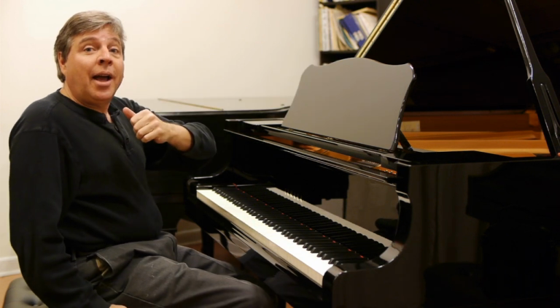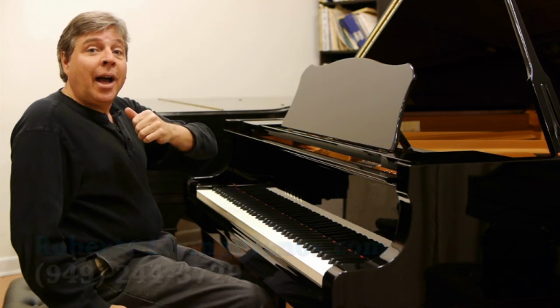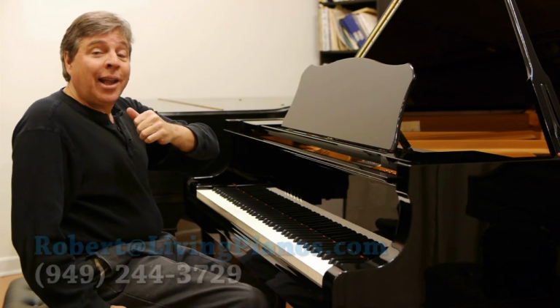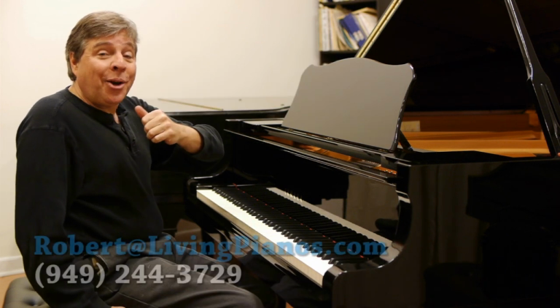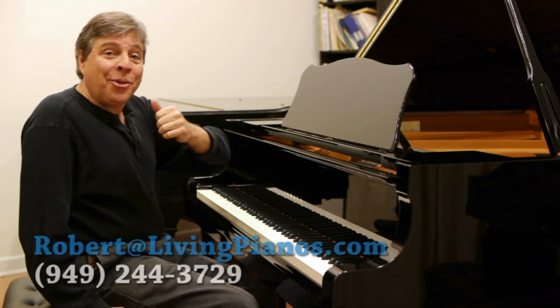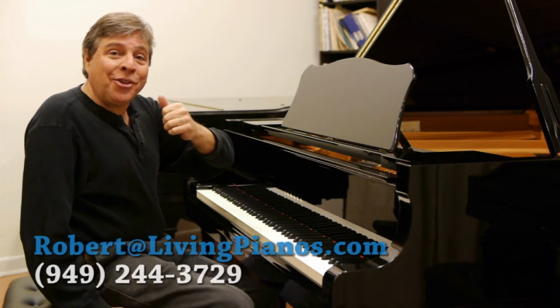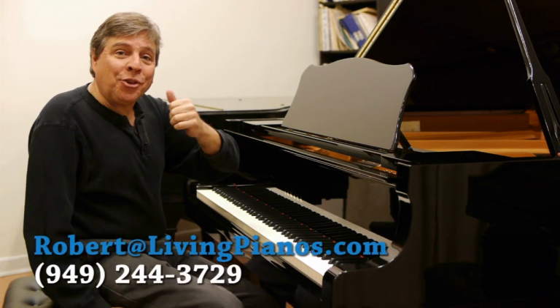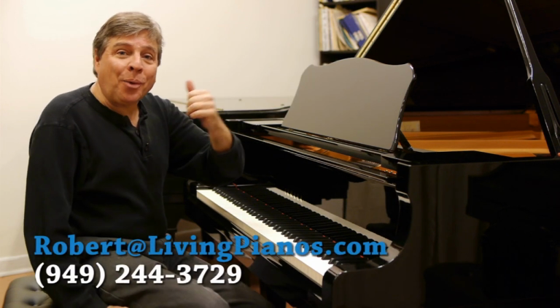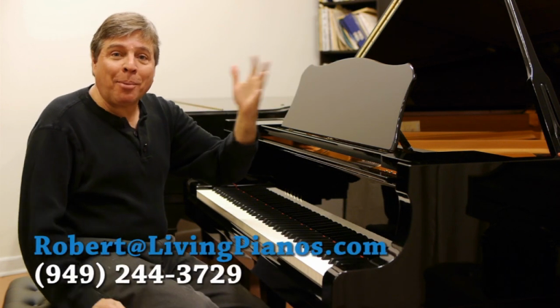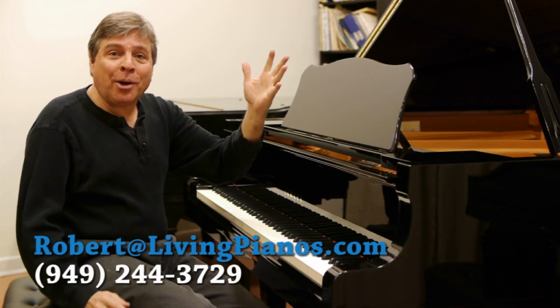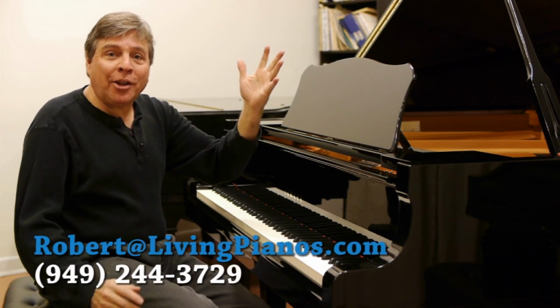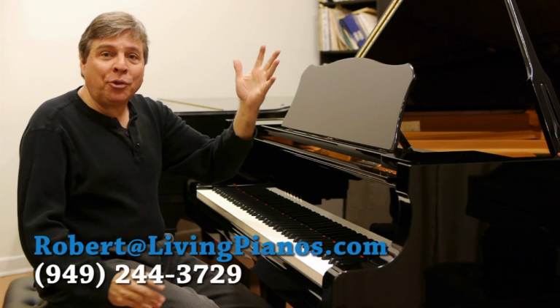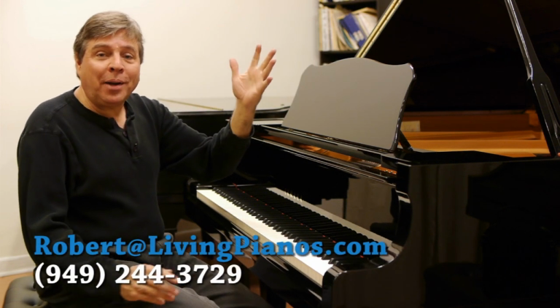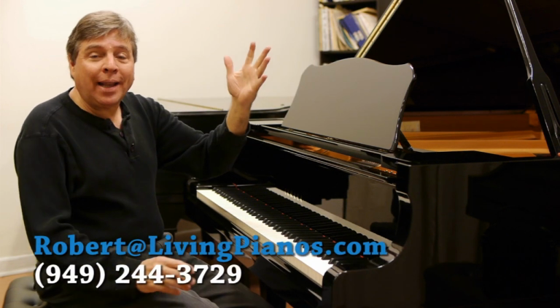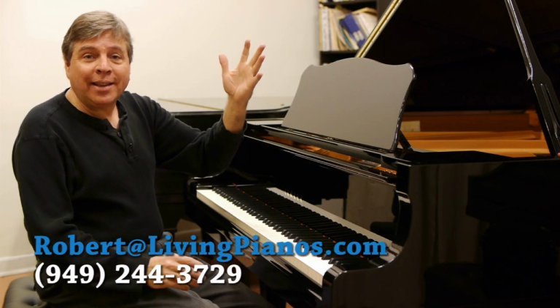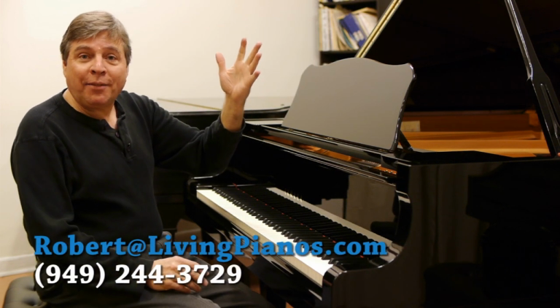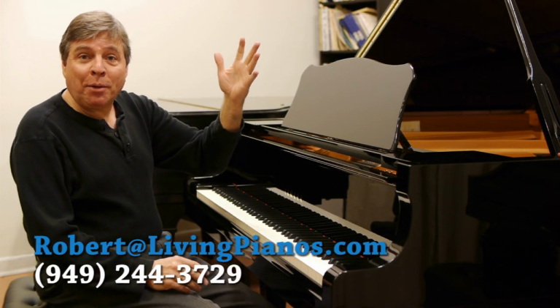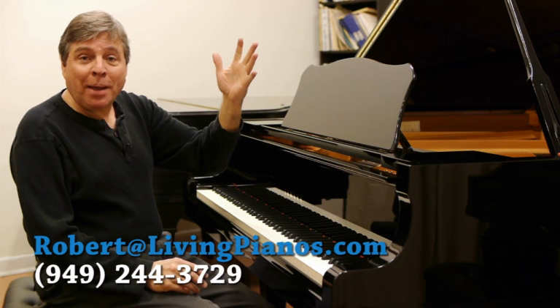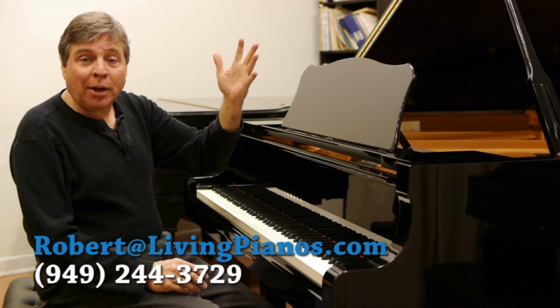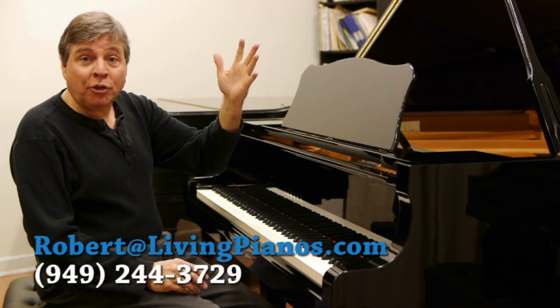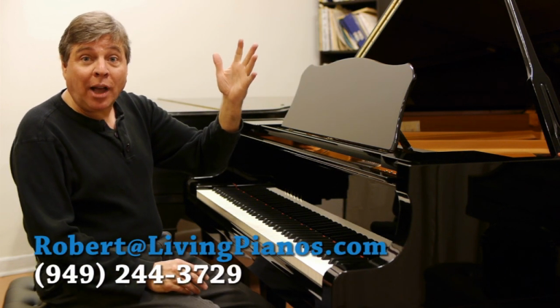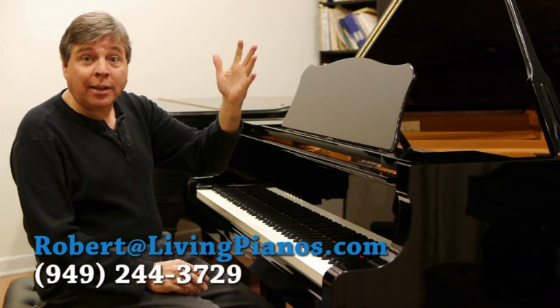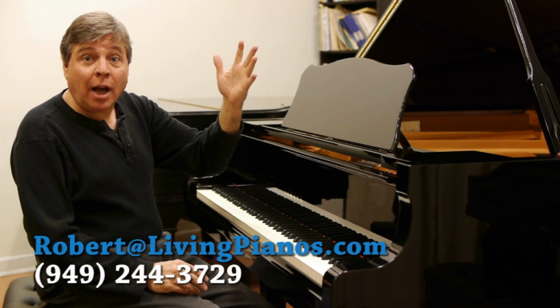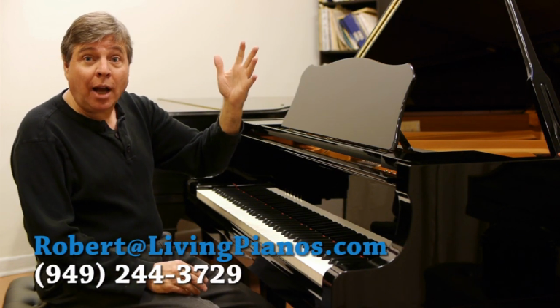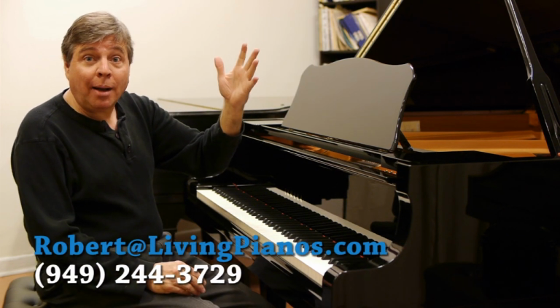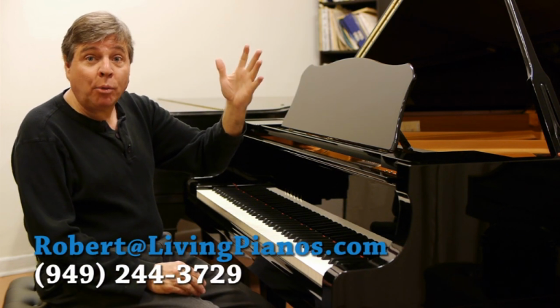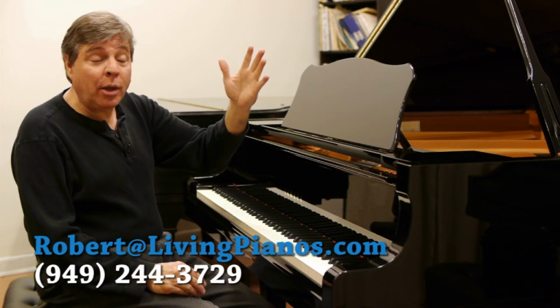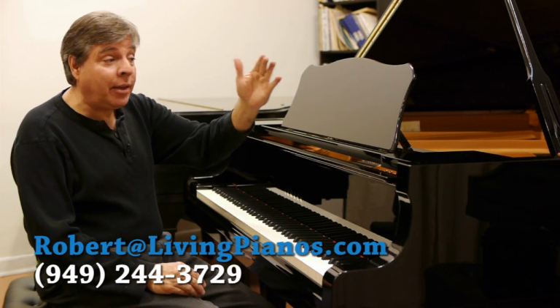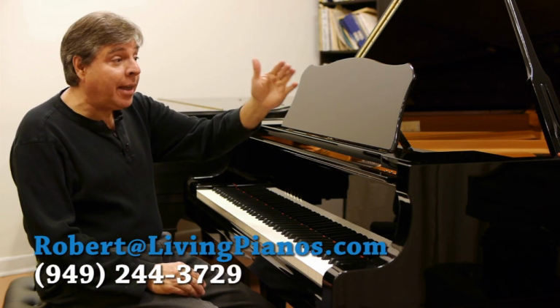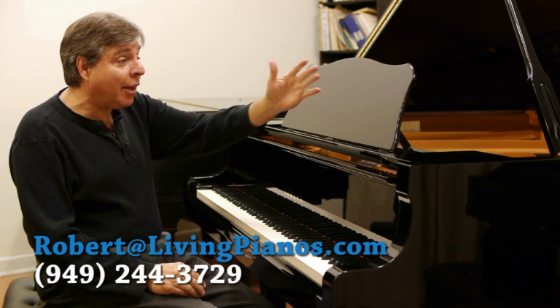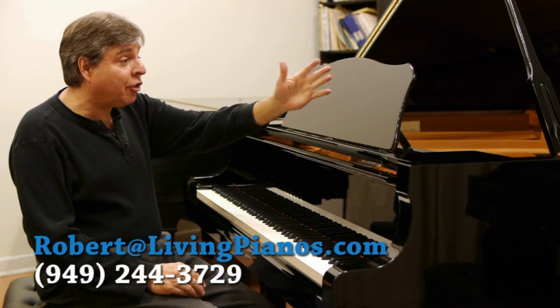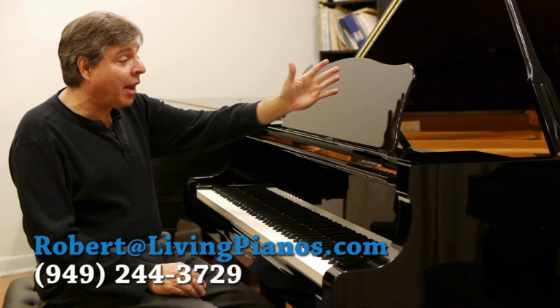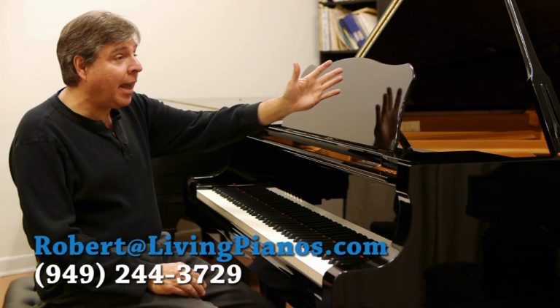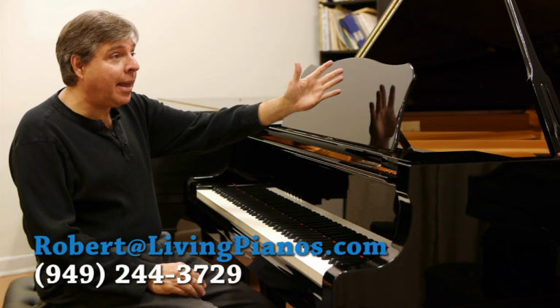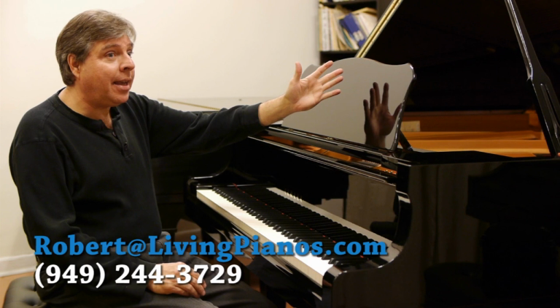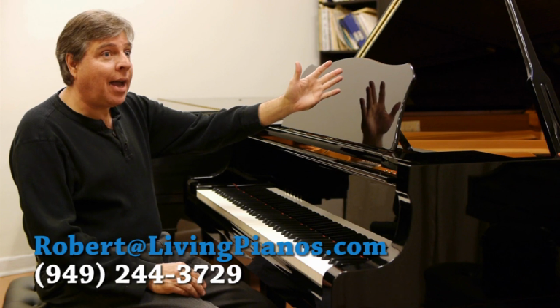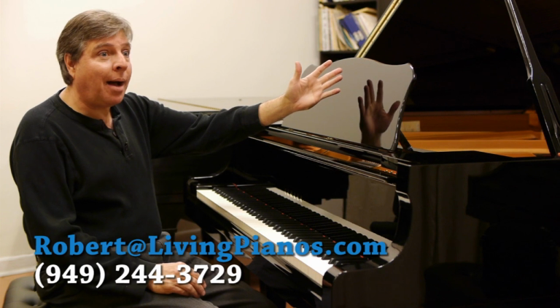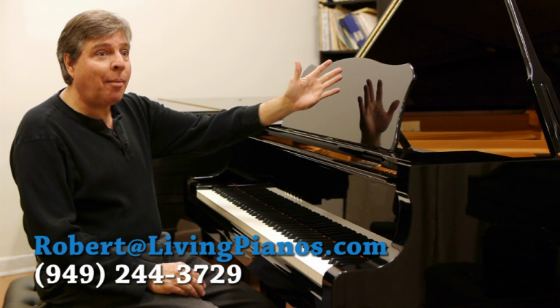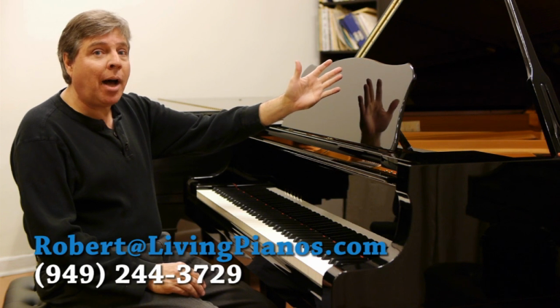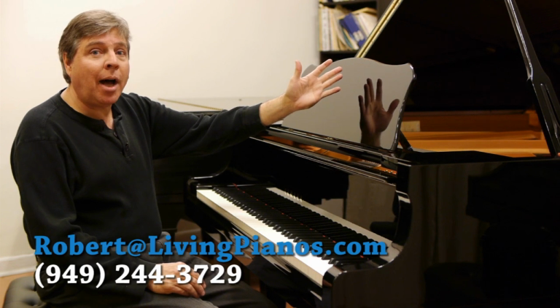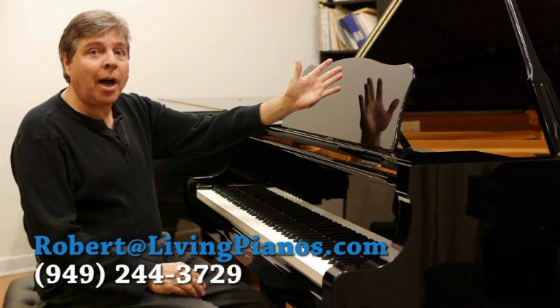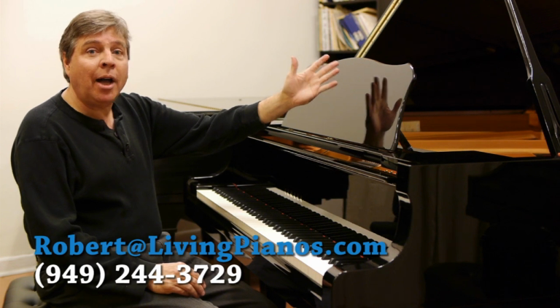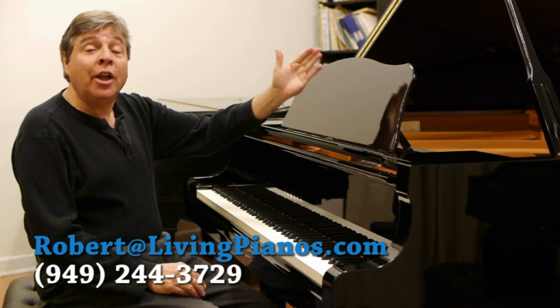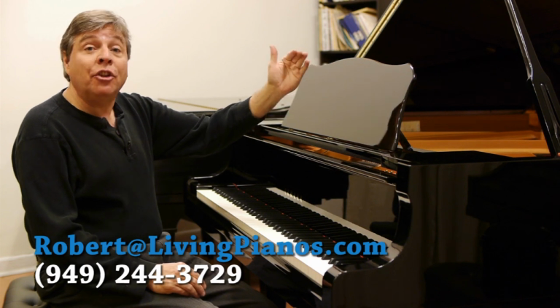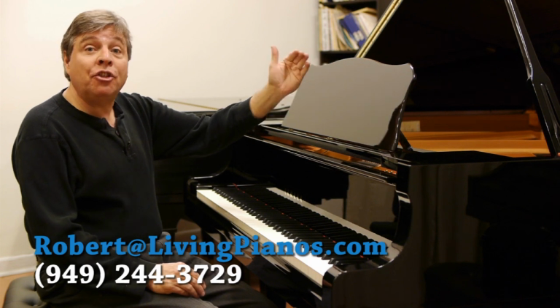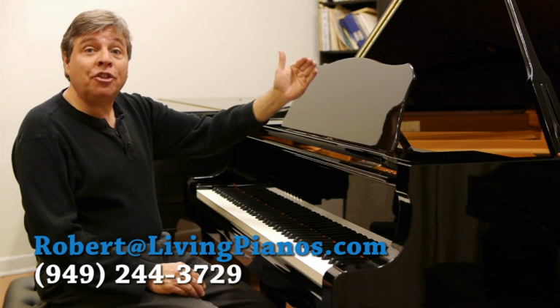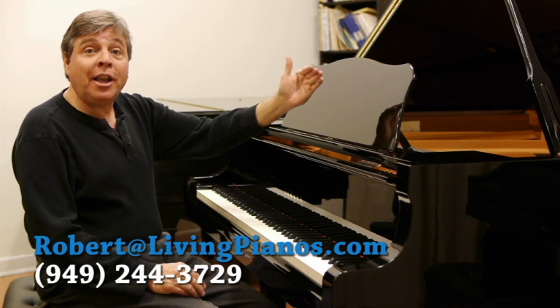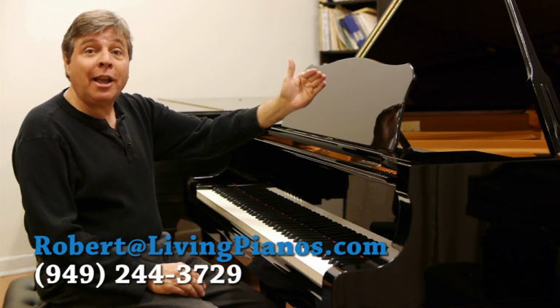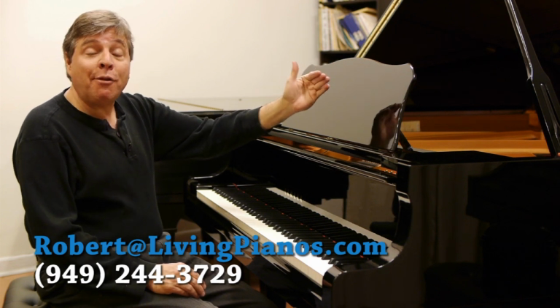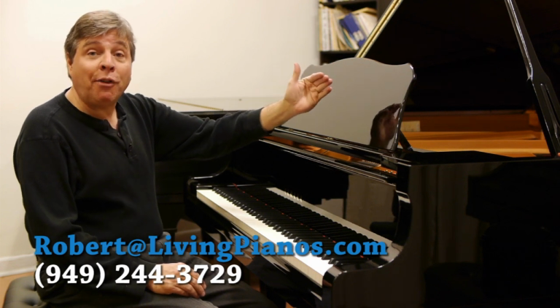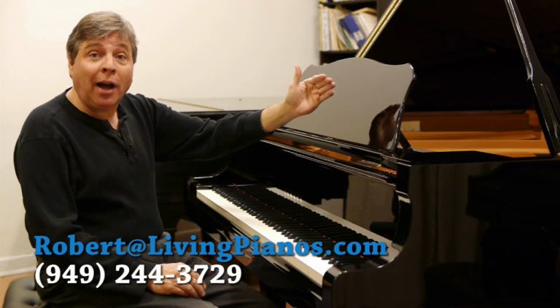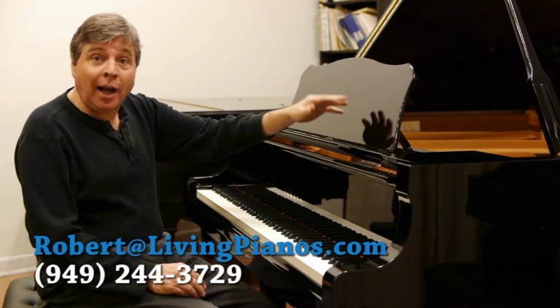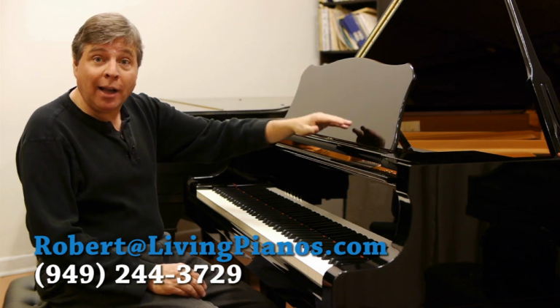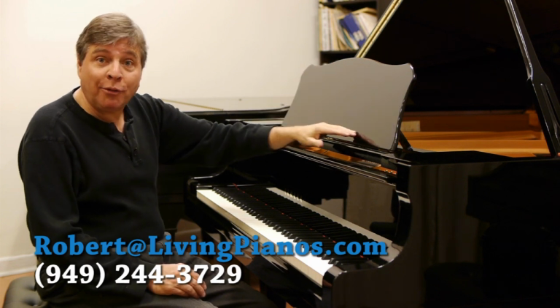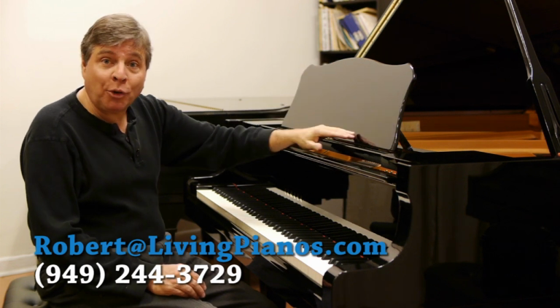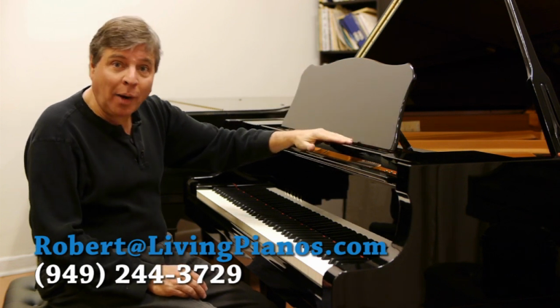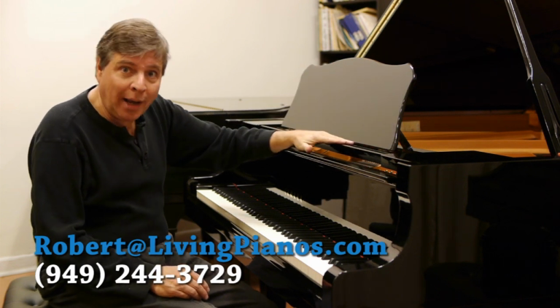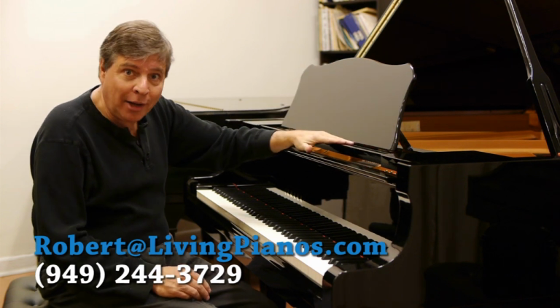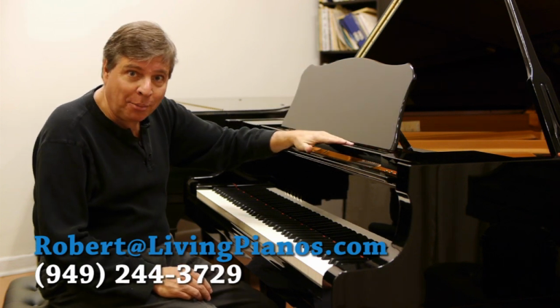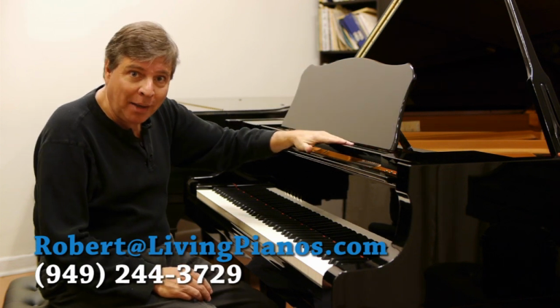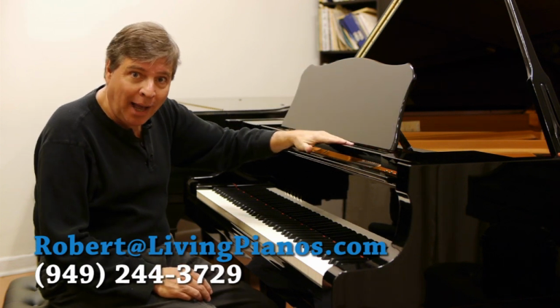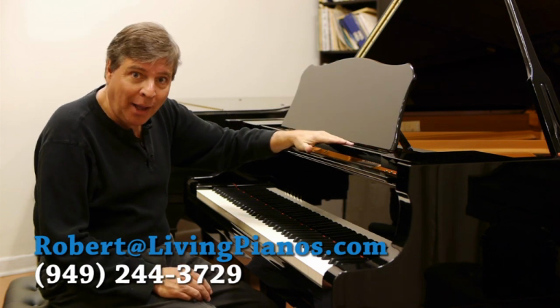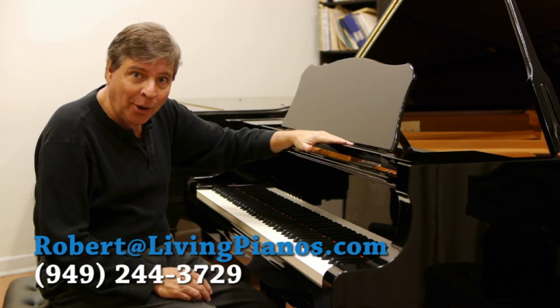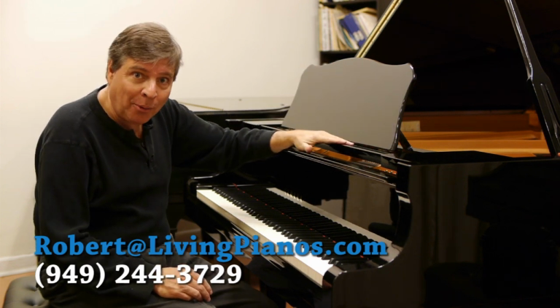Hello! This is Robert Estrin at LivingPianos.com with a Yamaha C5 Grand Piano.